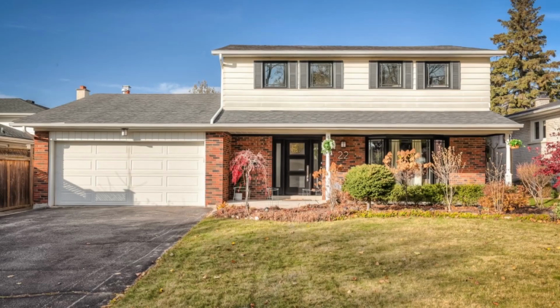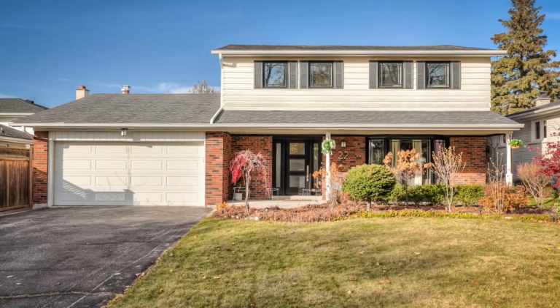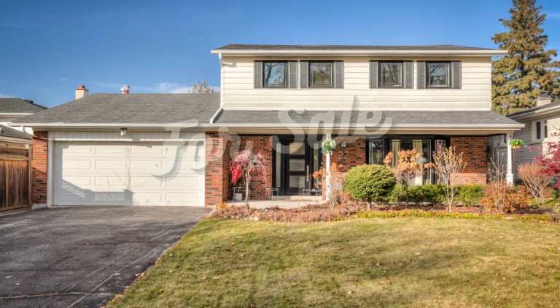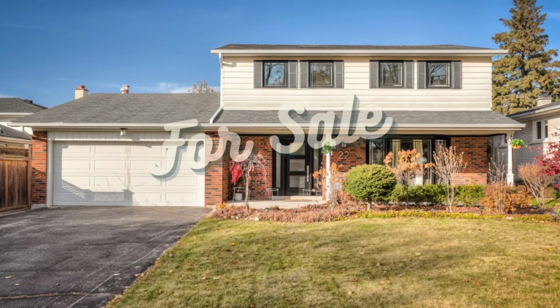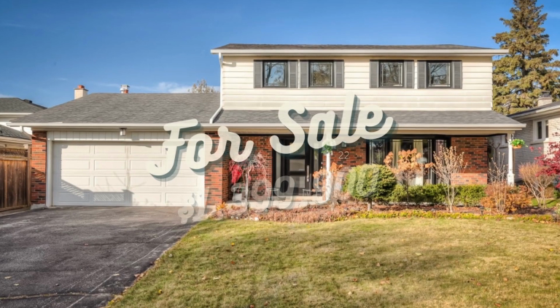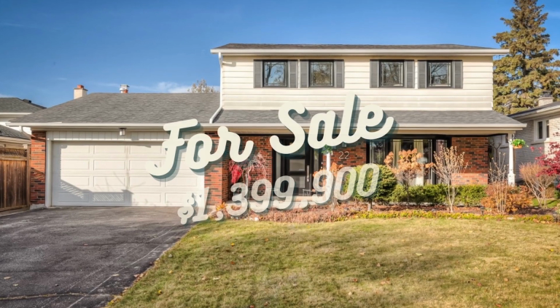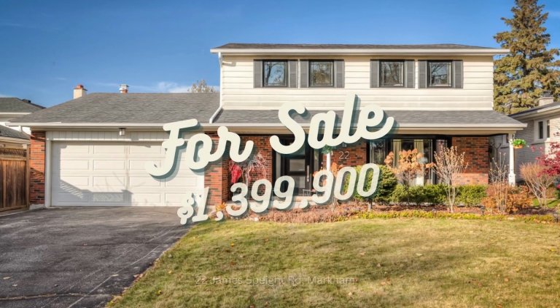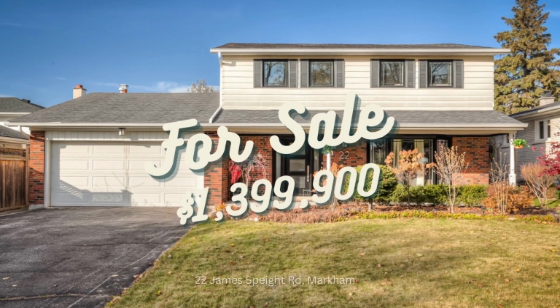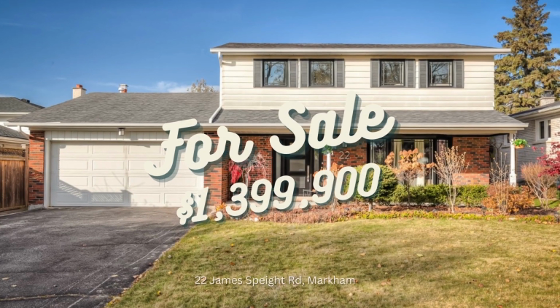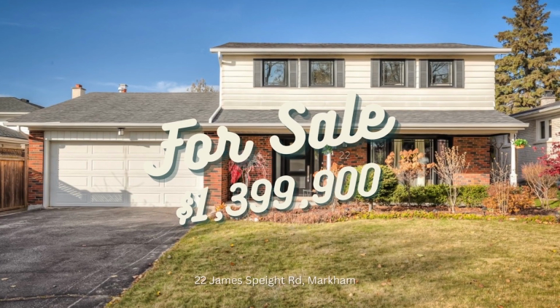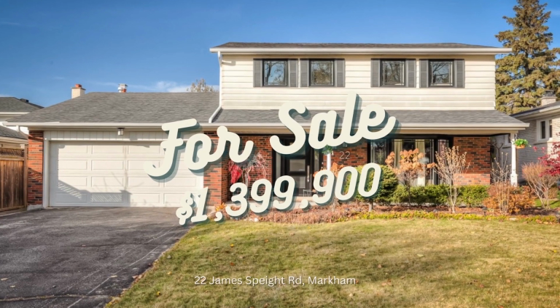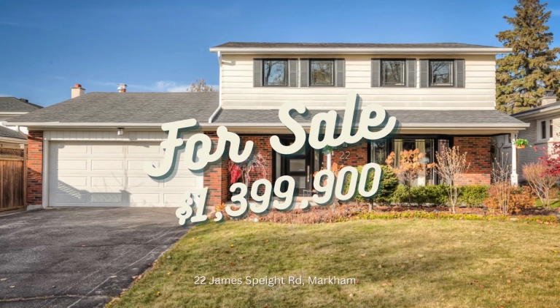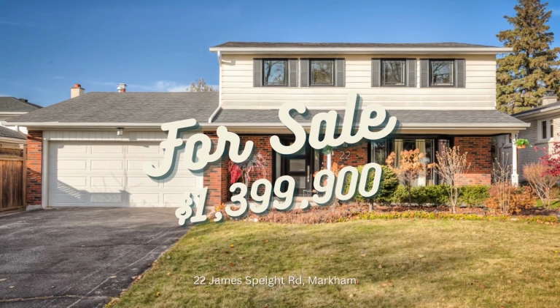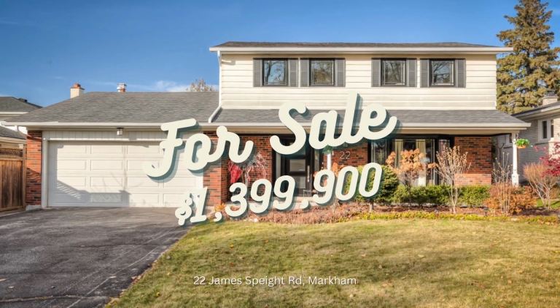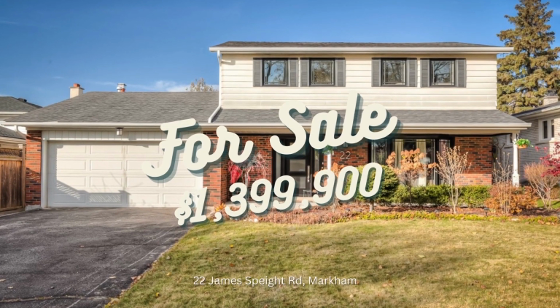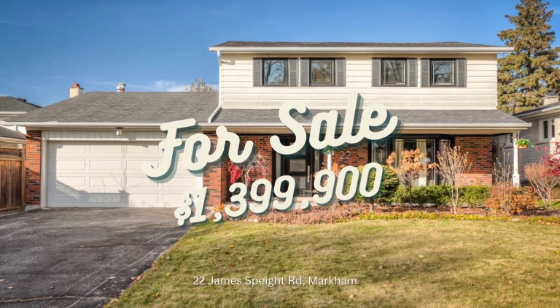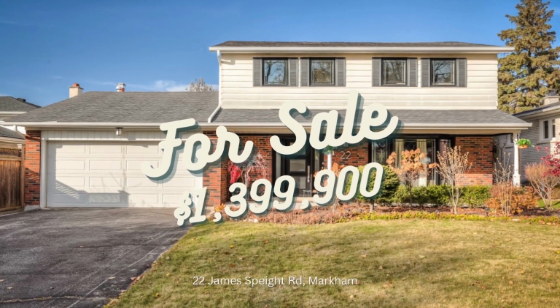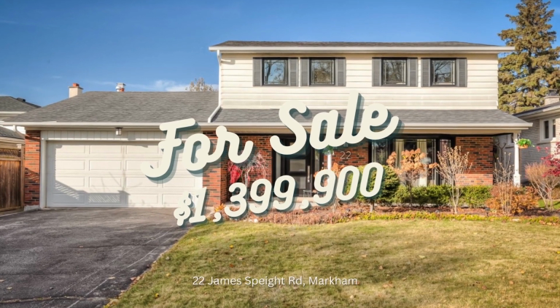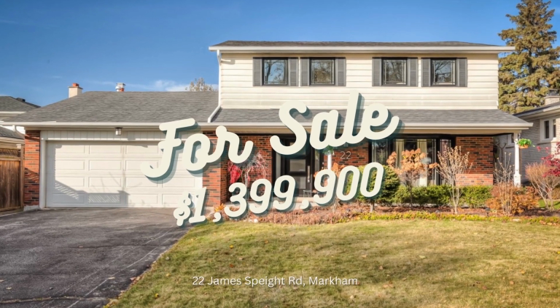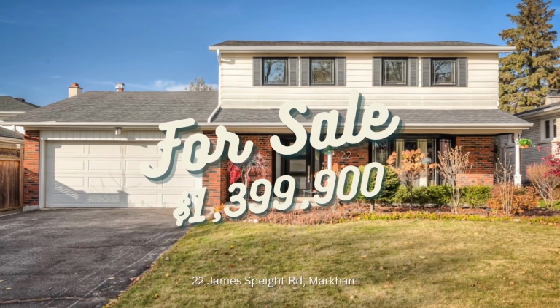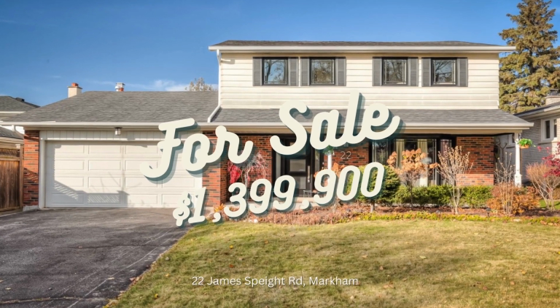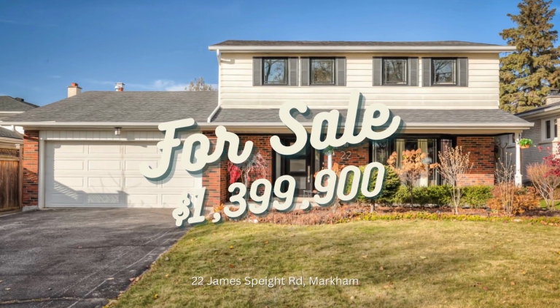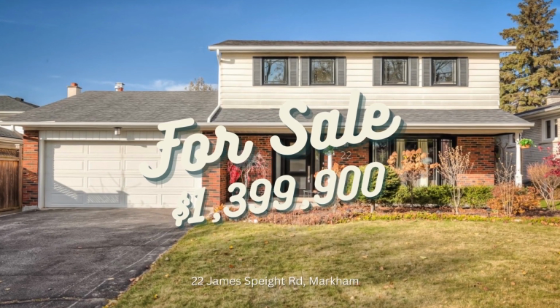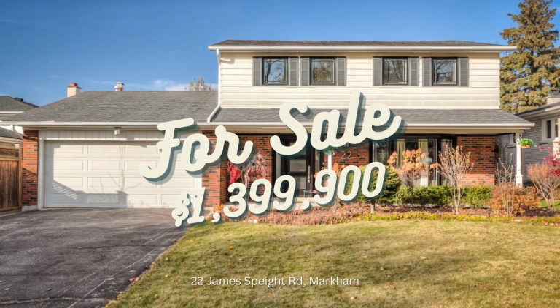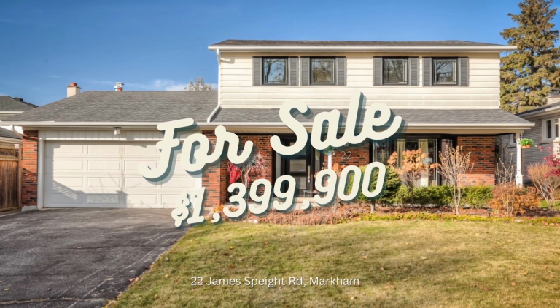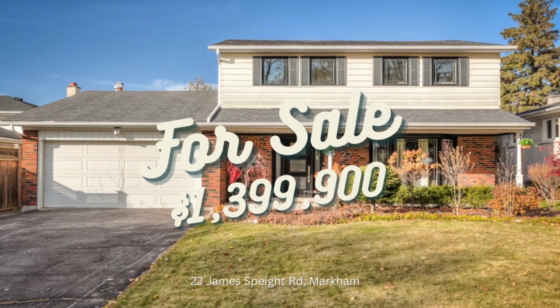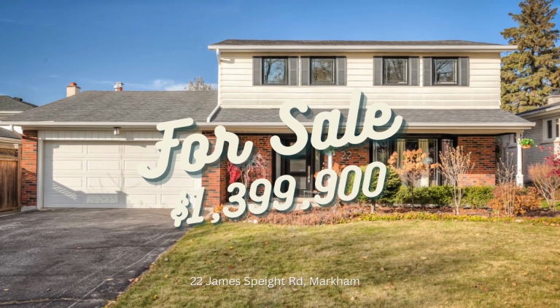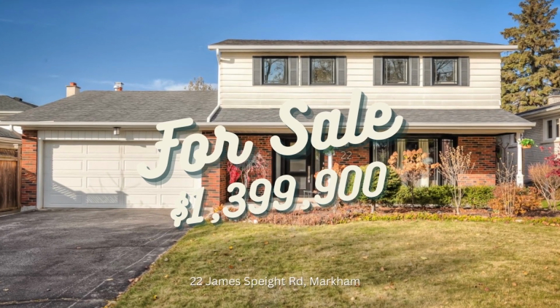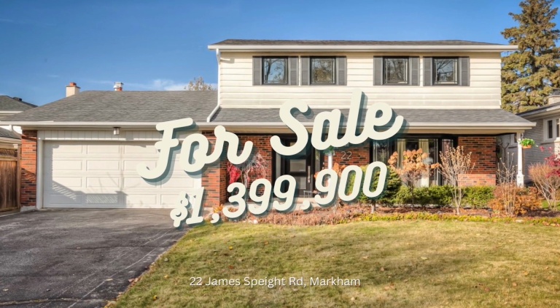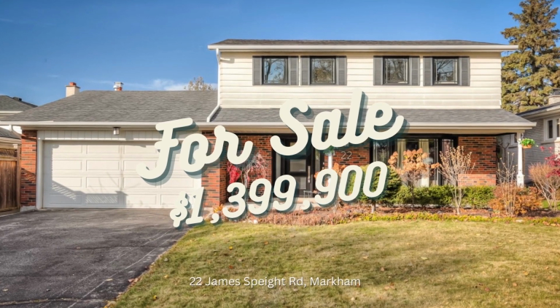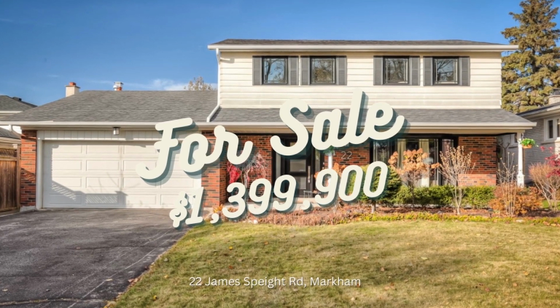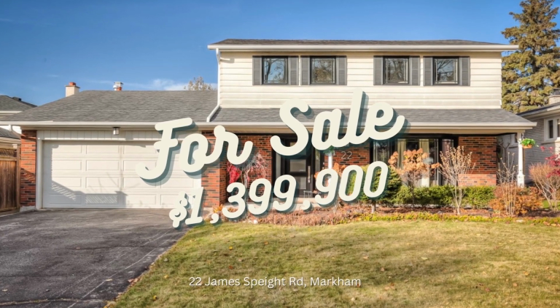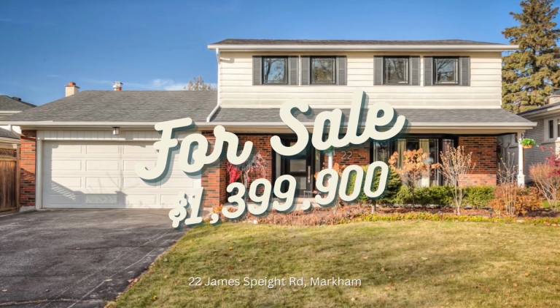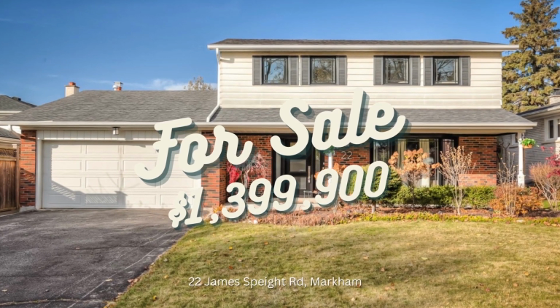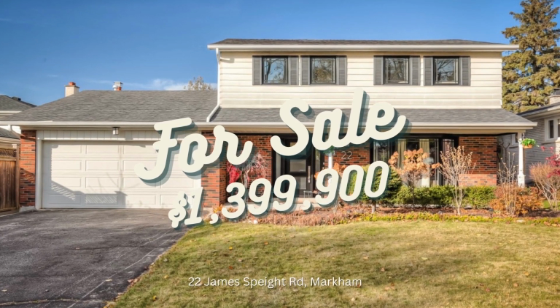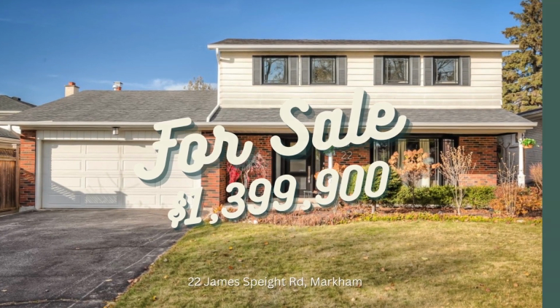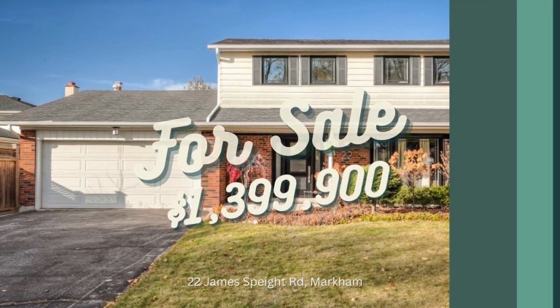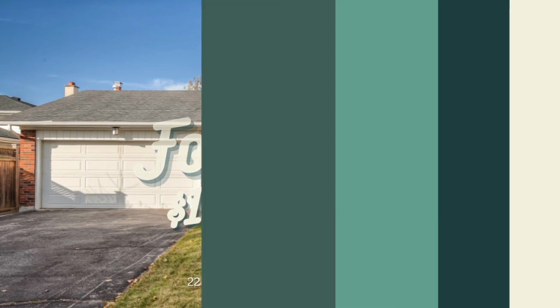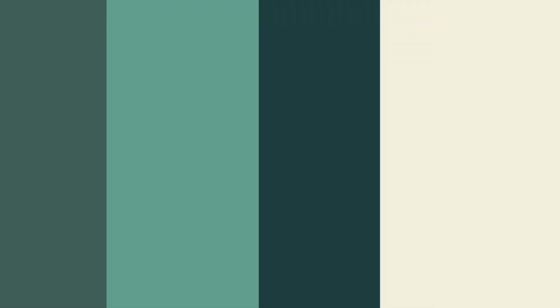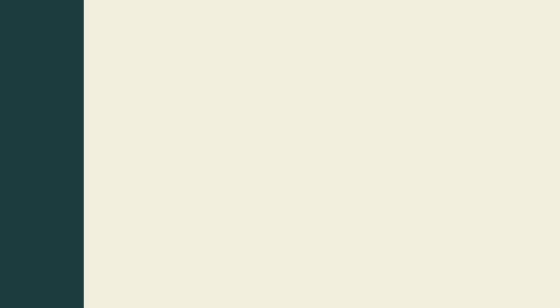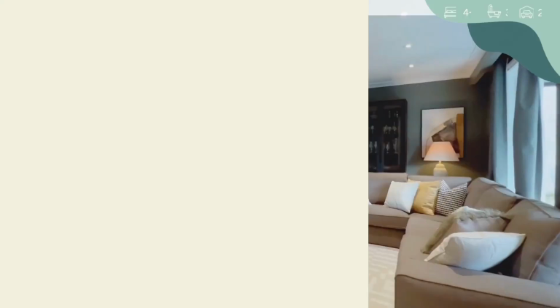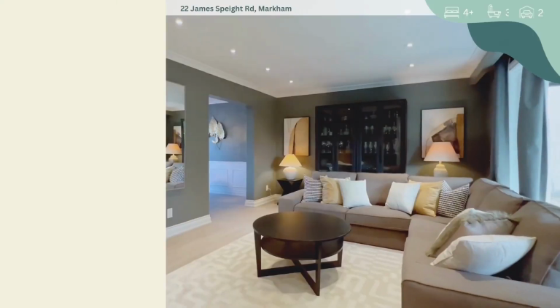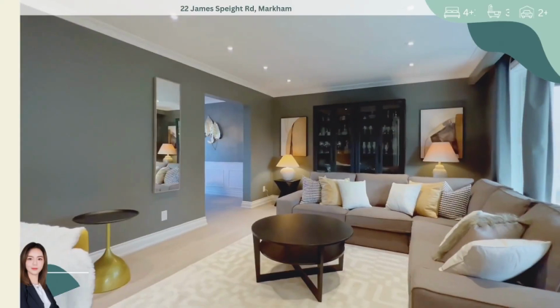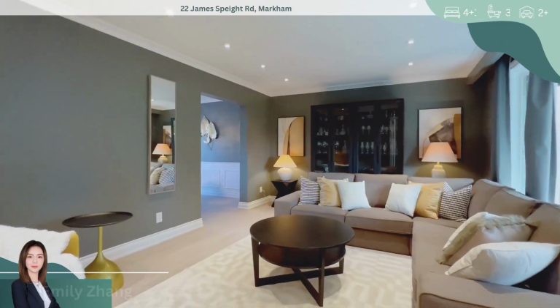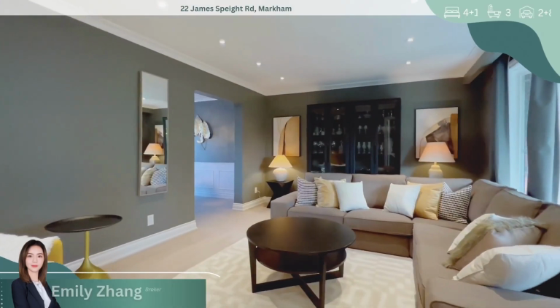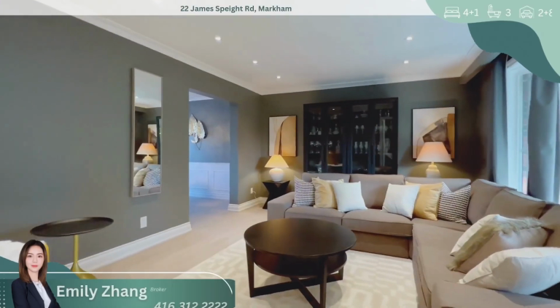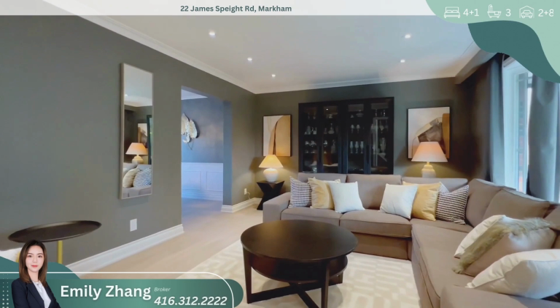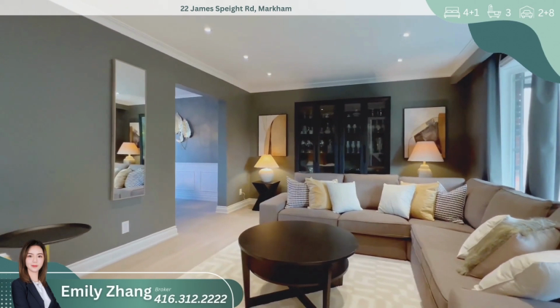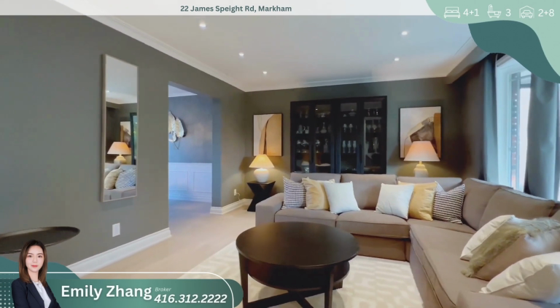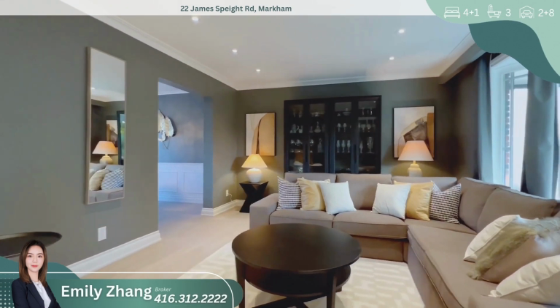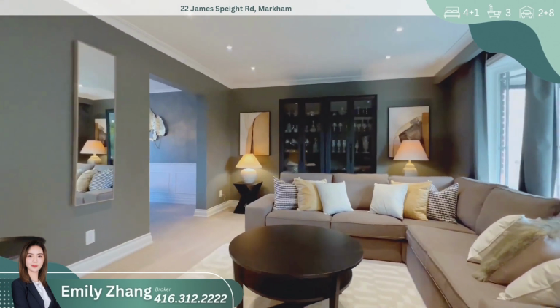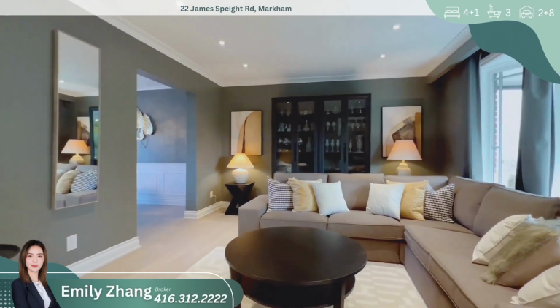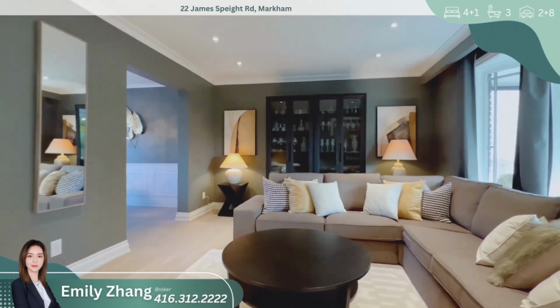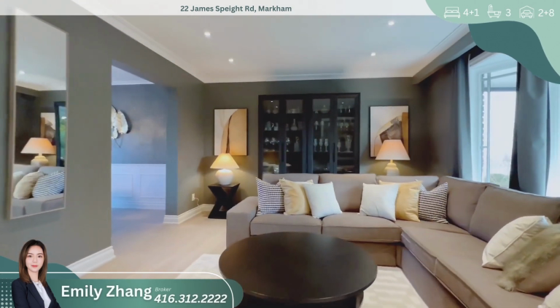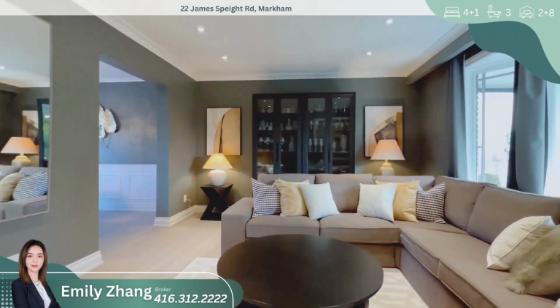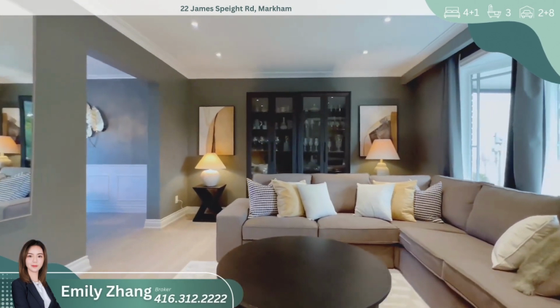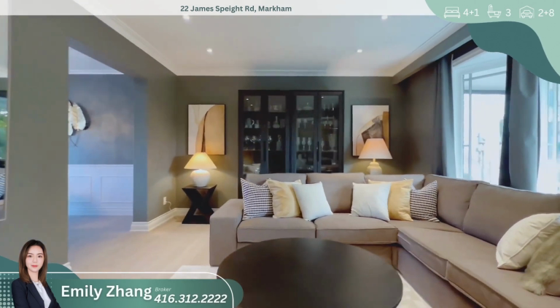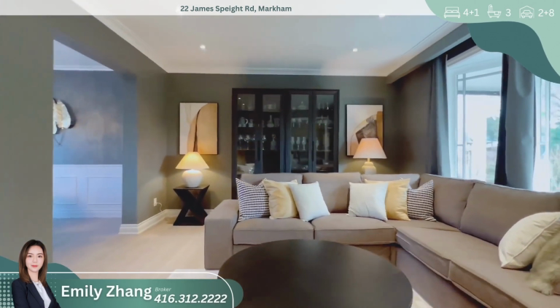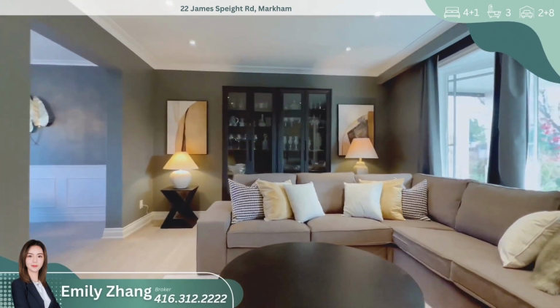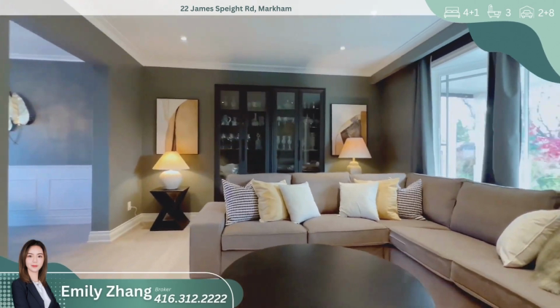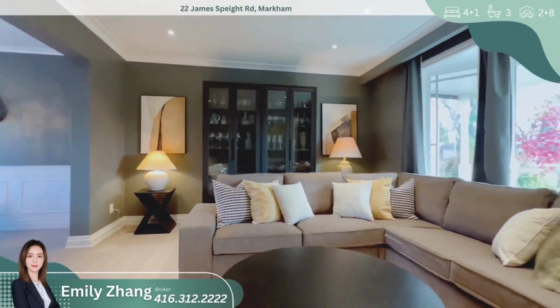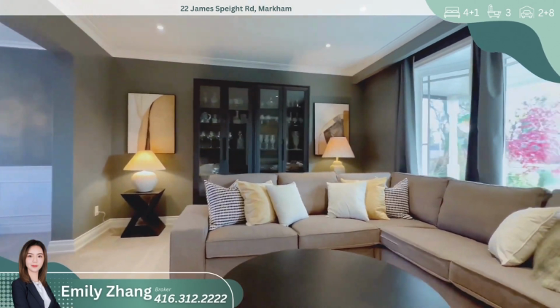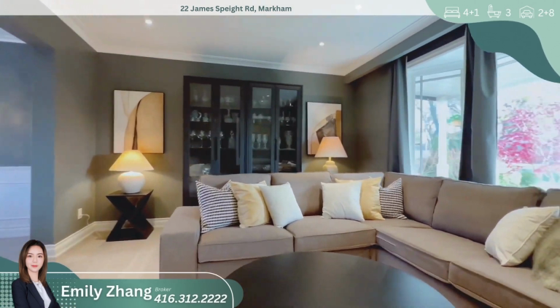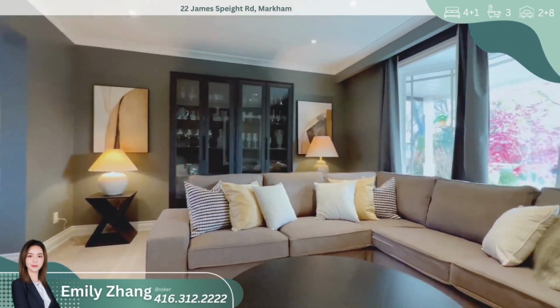Welcome to 22 James Spate Road, a truly magnificent property in the heart of Markham. This fully renovated and landscaped home is a showcase of luxury living.